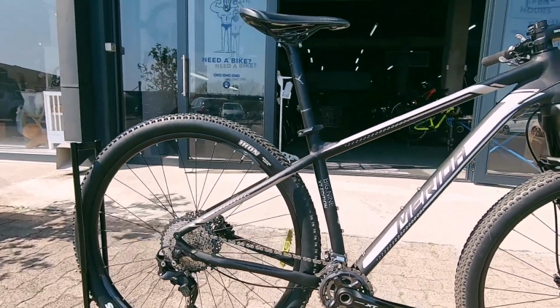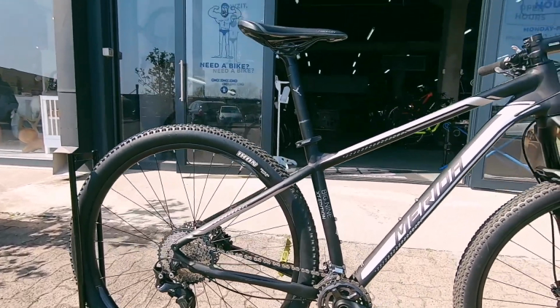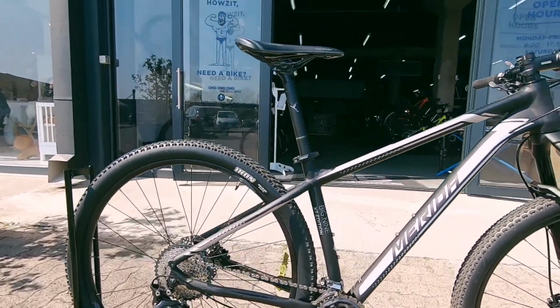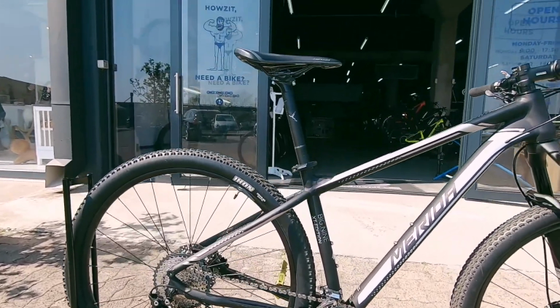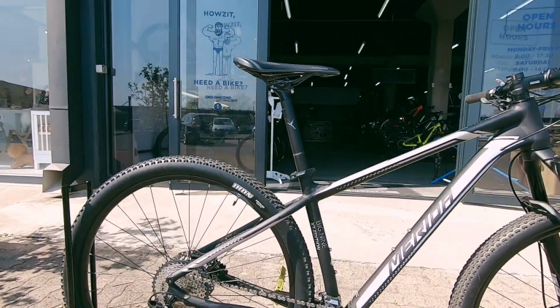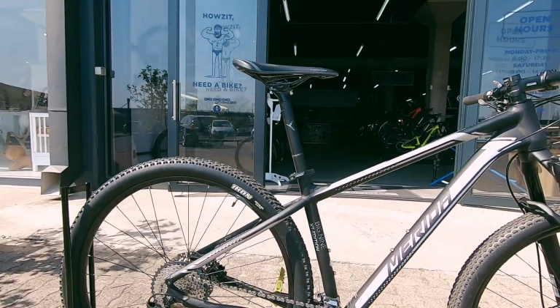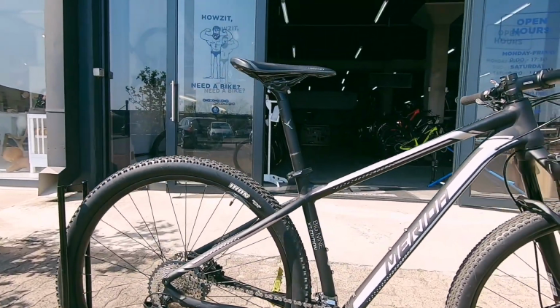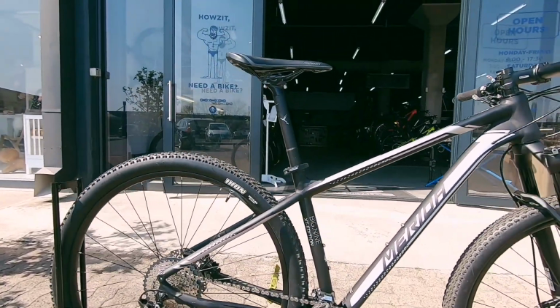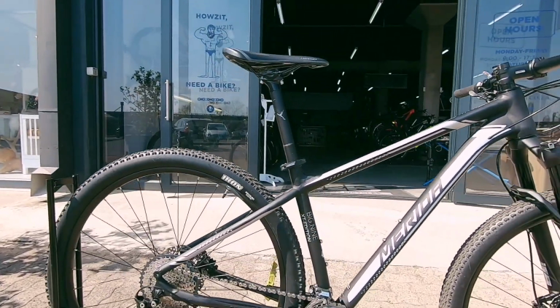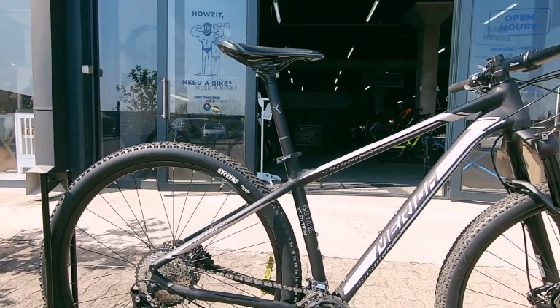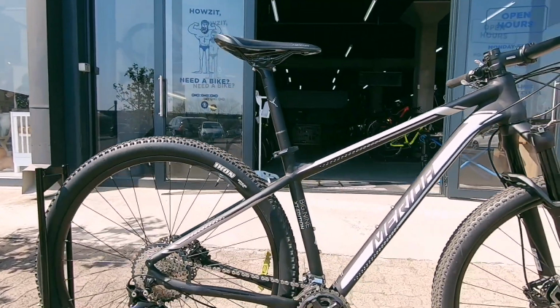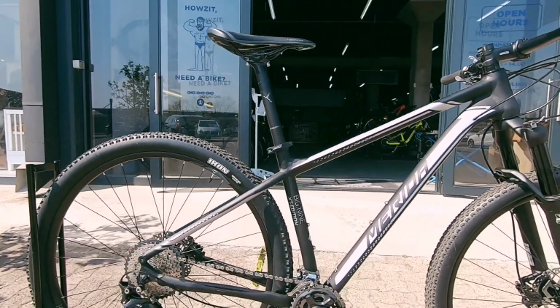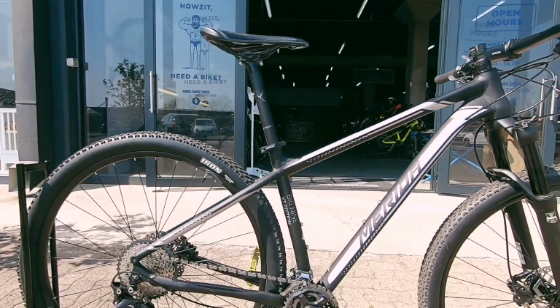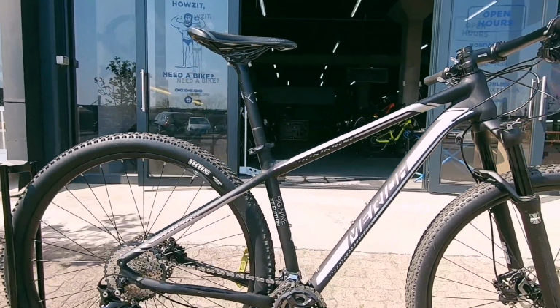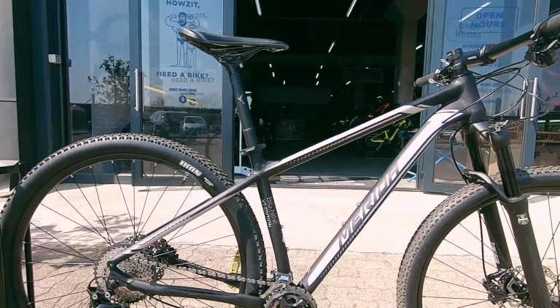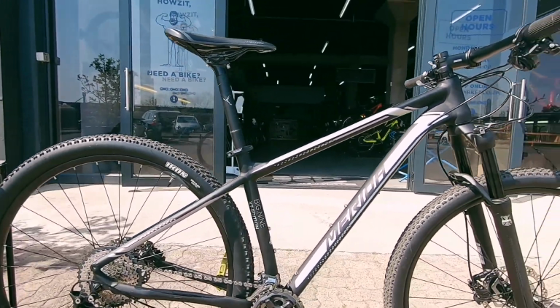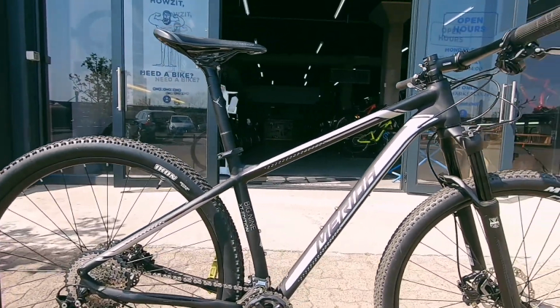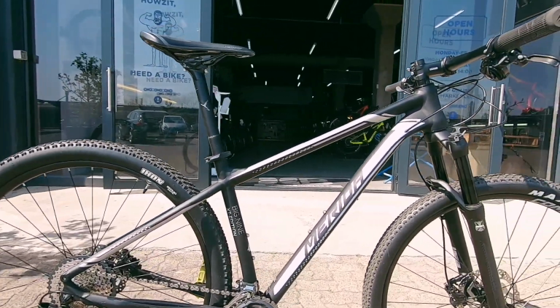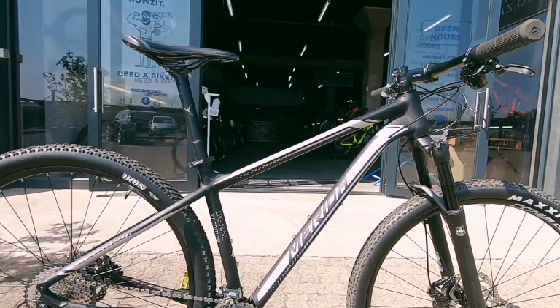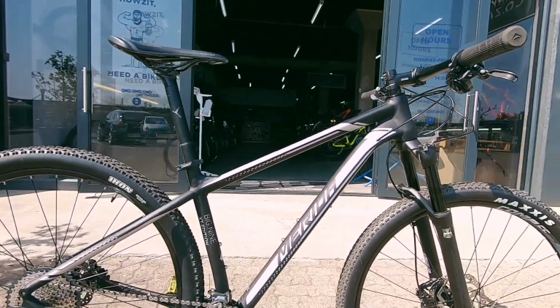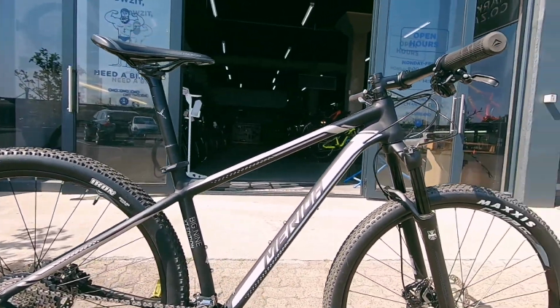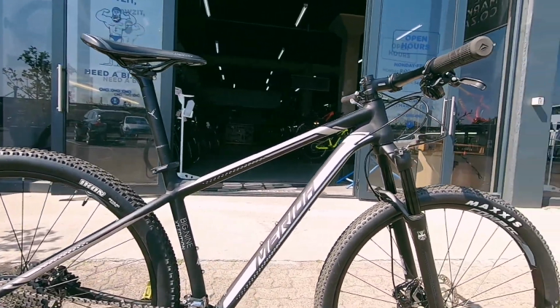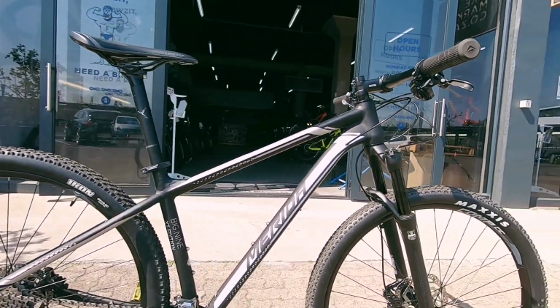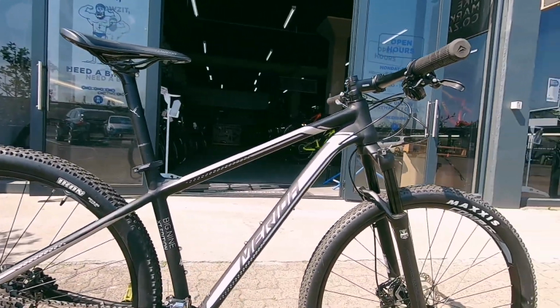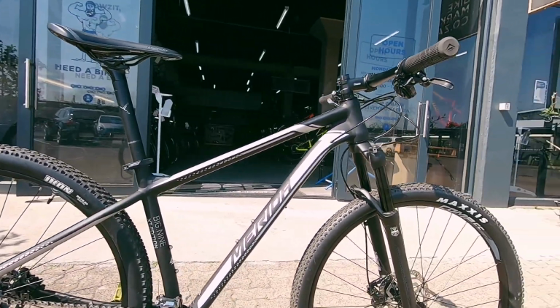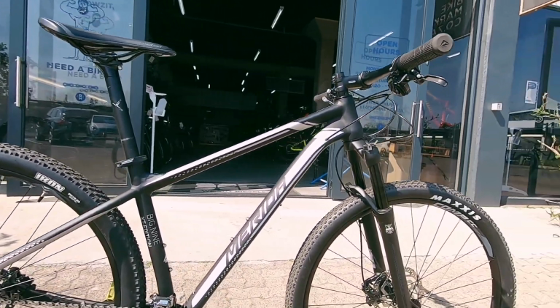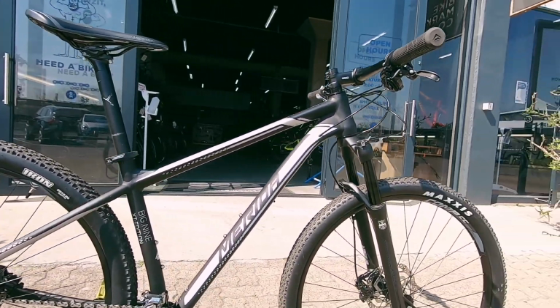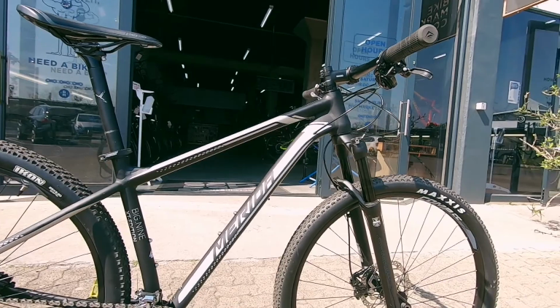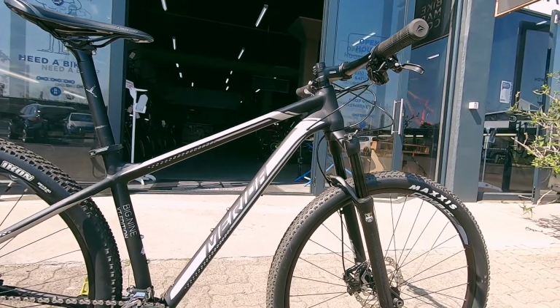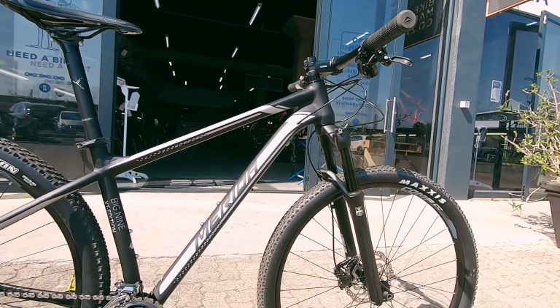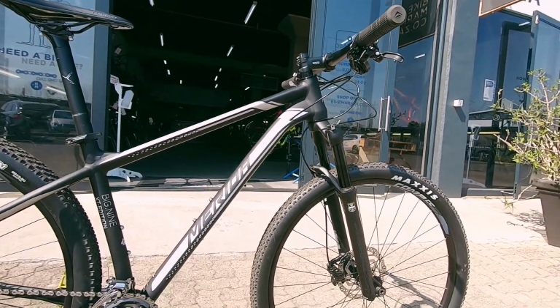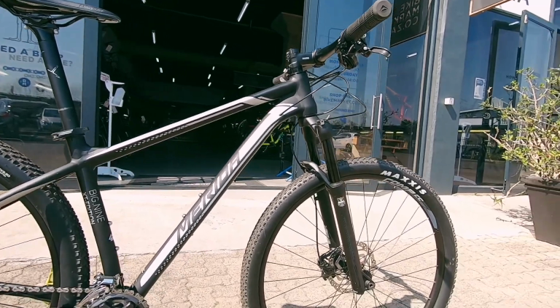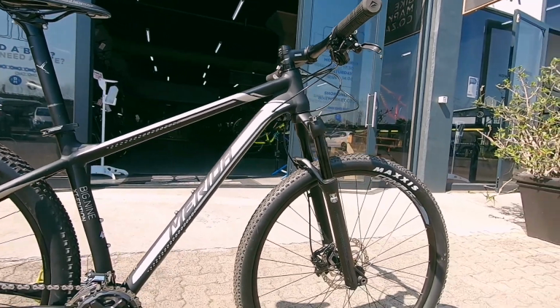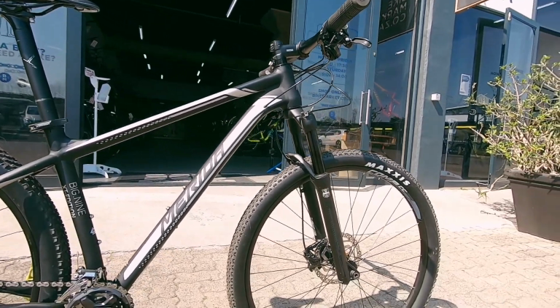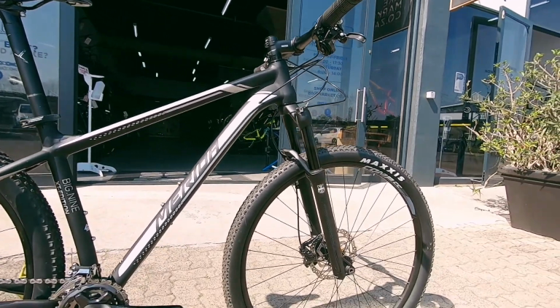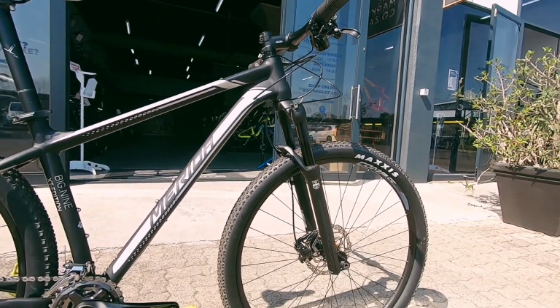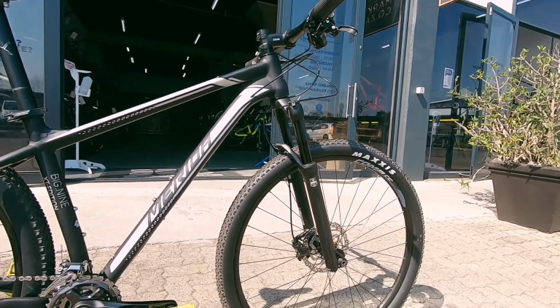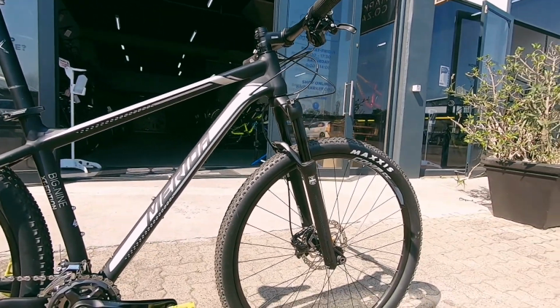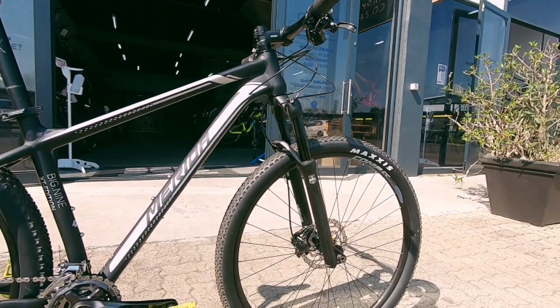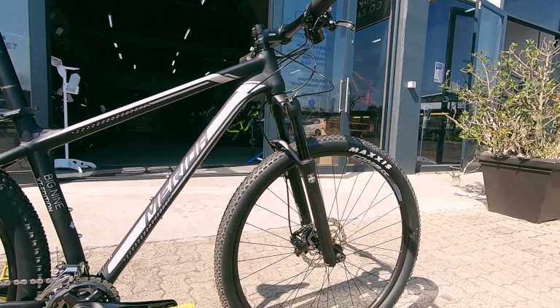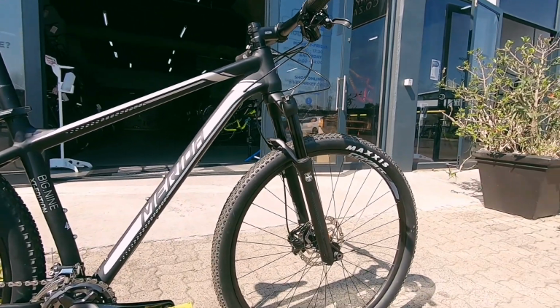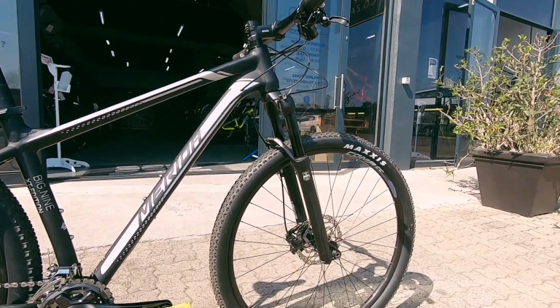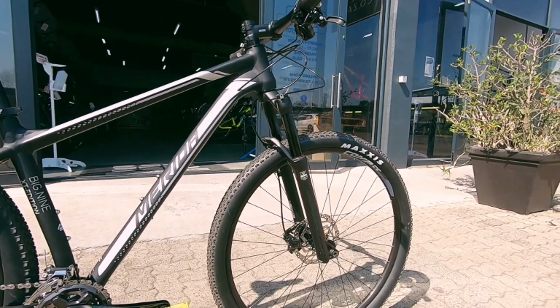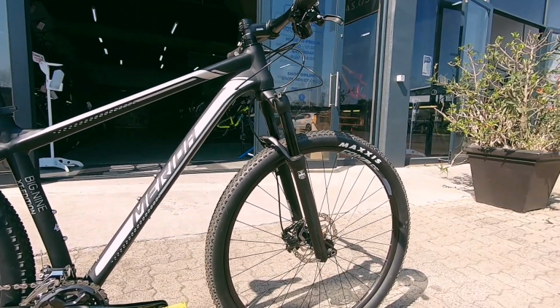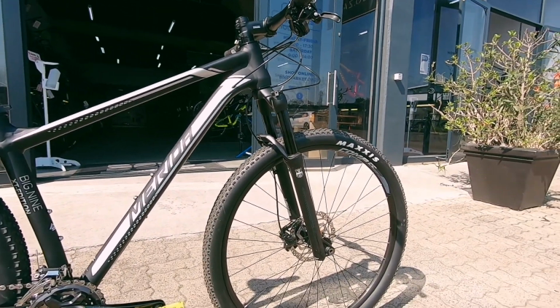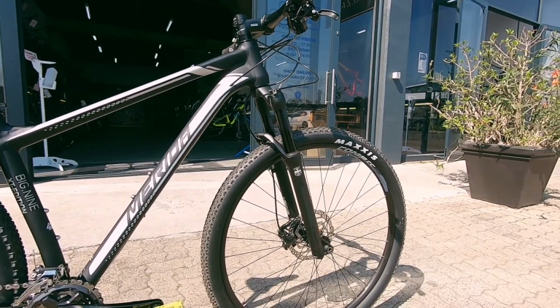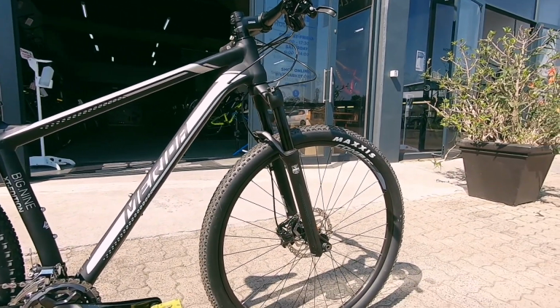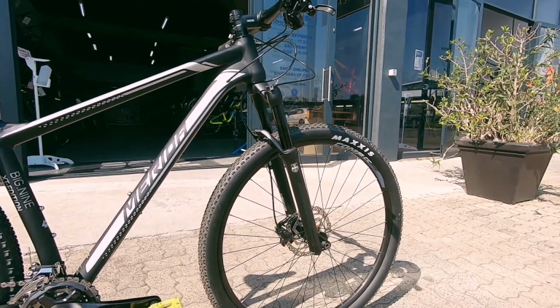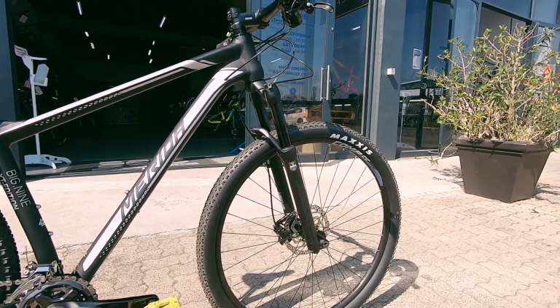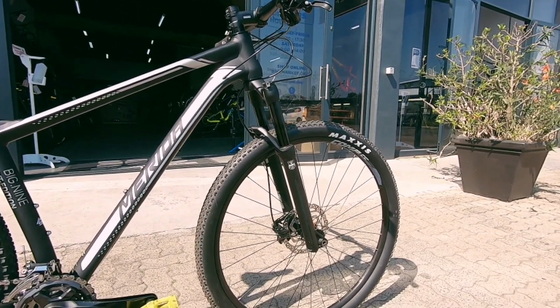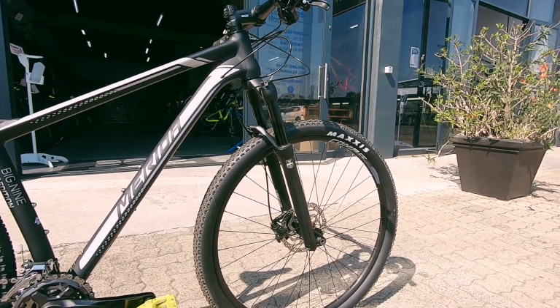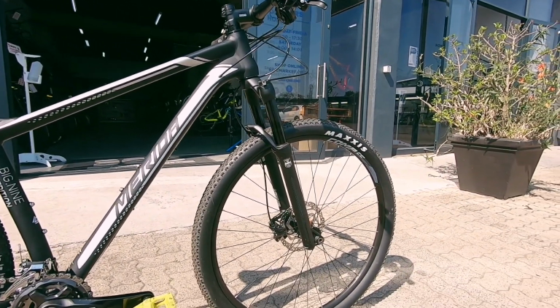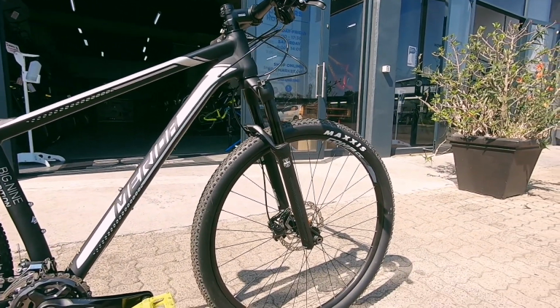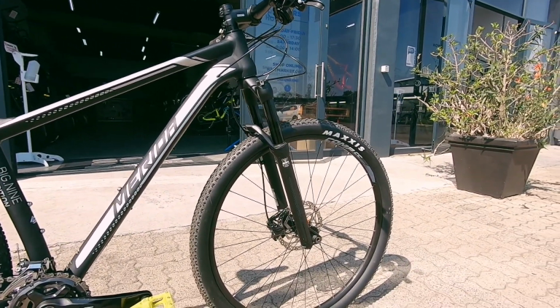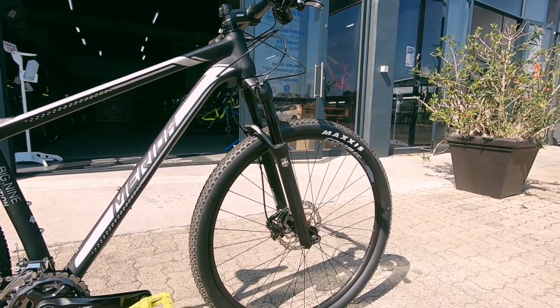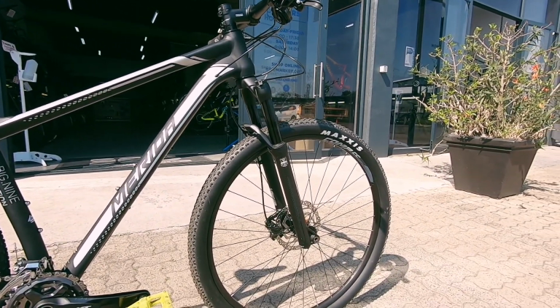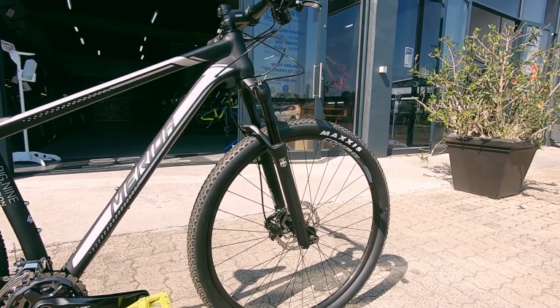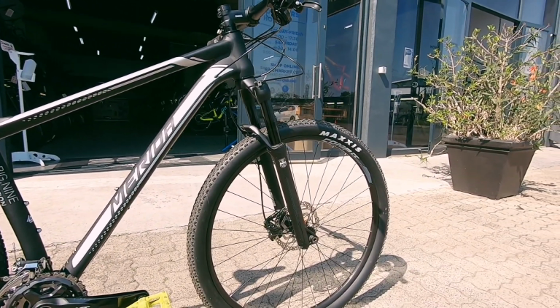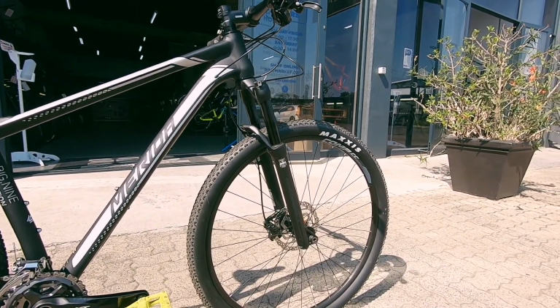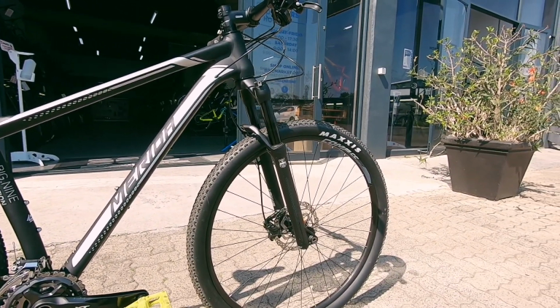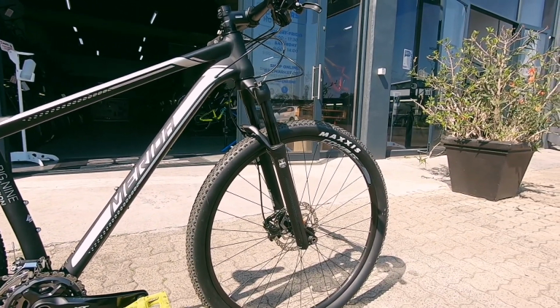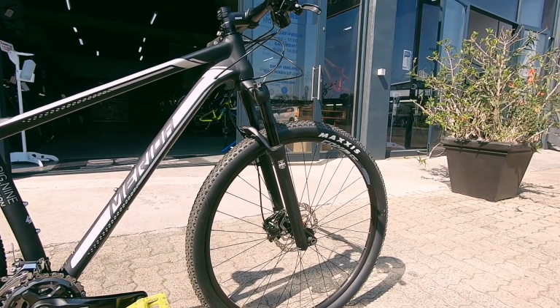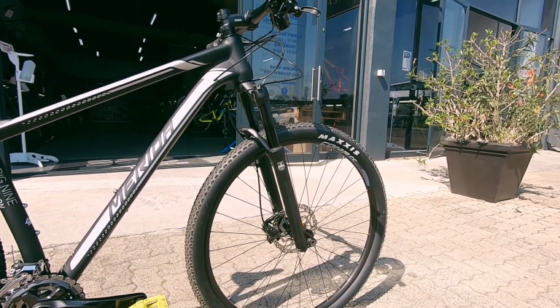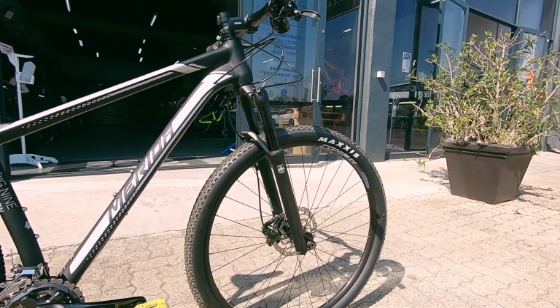A perfect little entry-level machine, perfect for somebody getting into mountain biking. This bike is not going to break your budget.